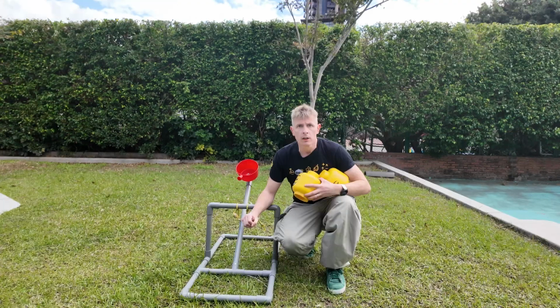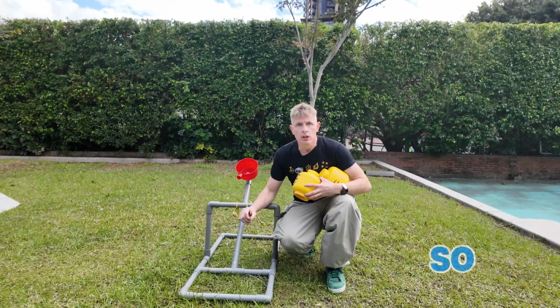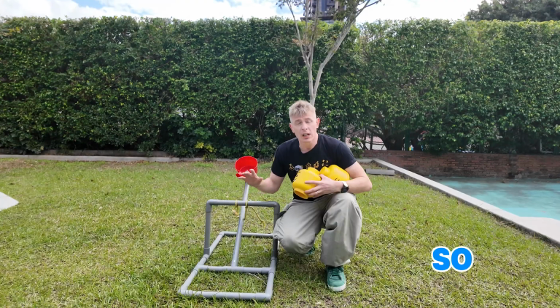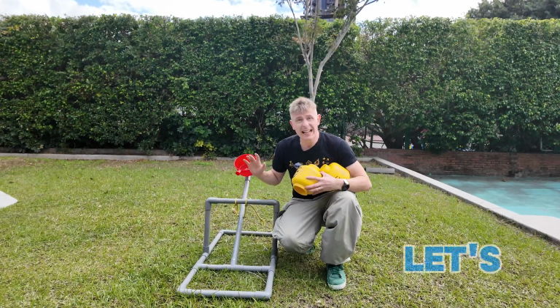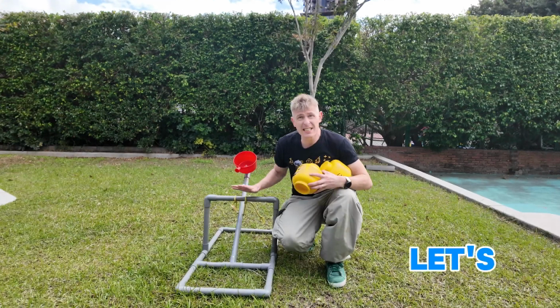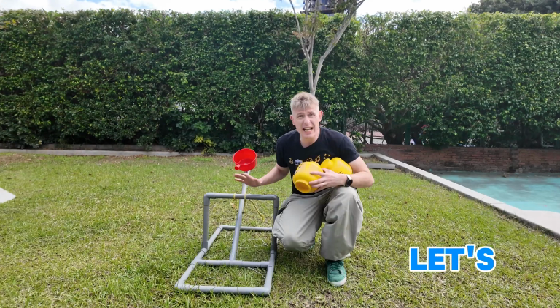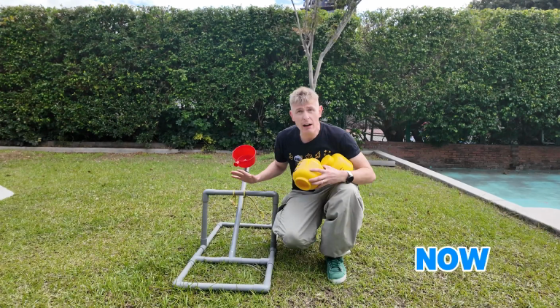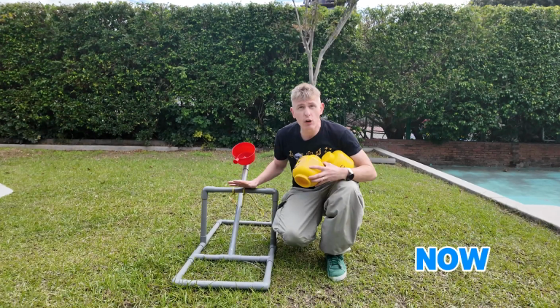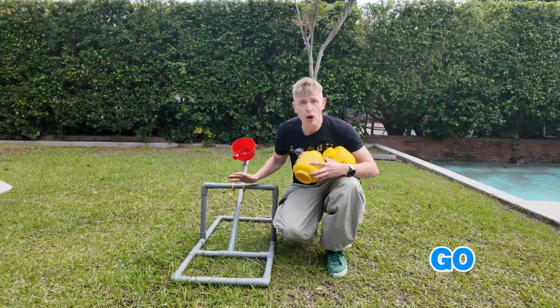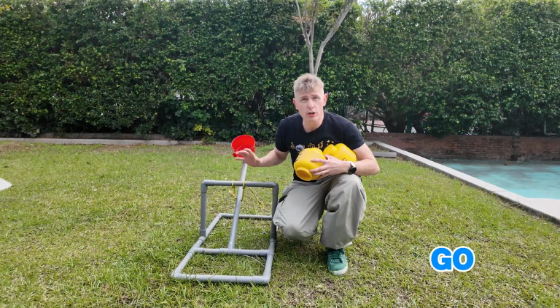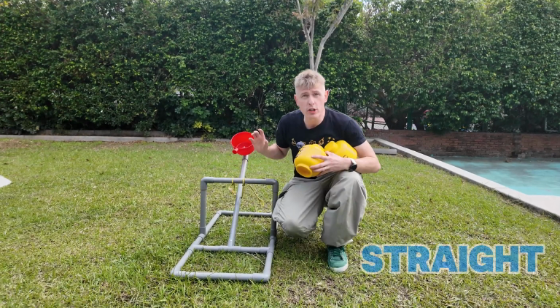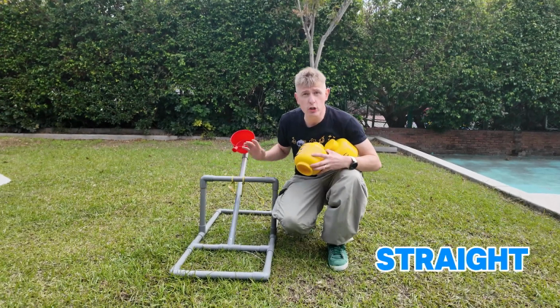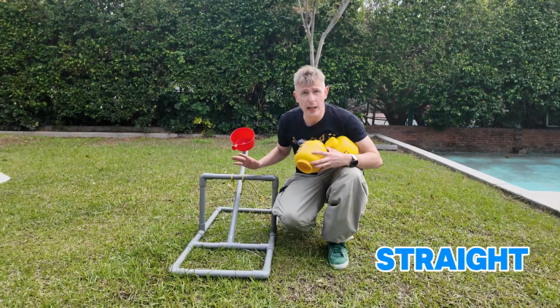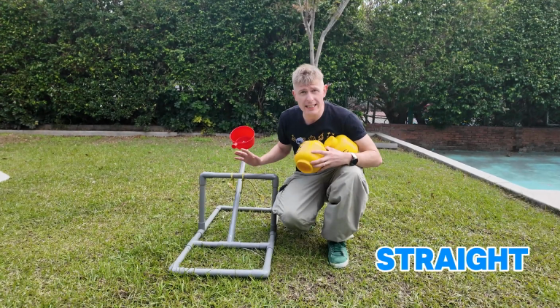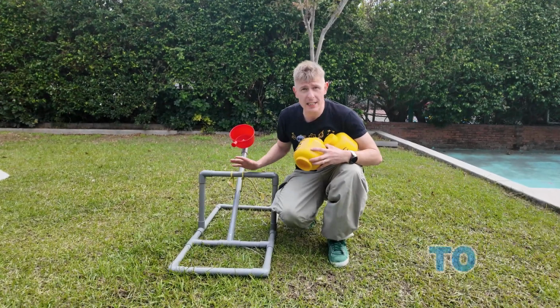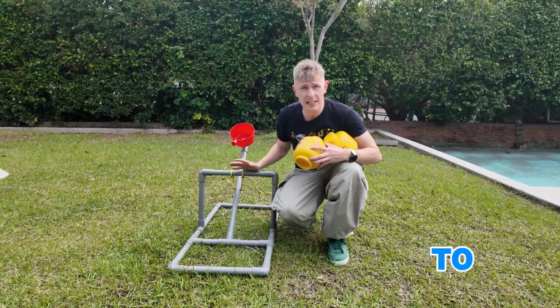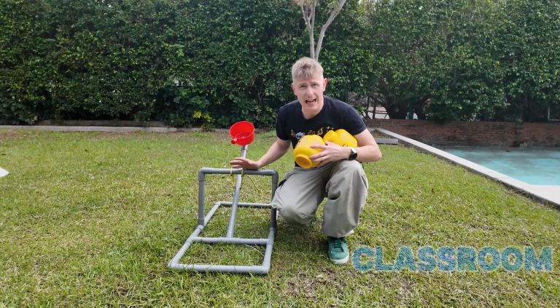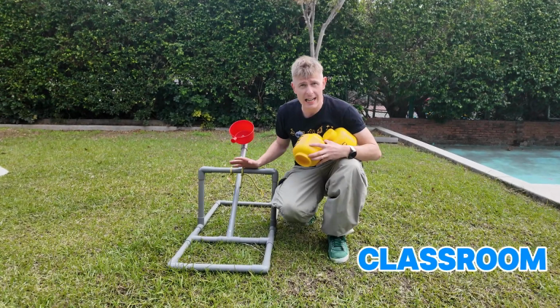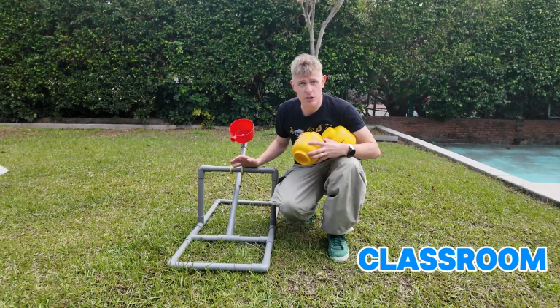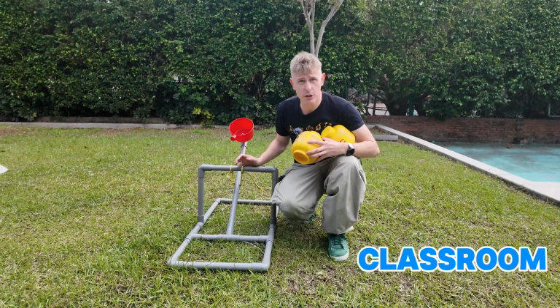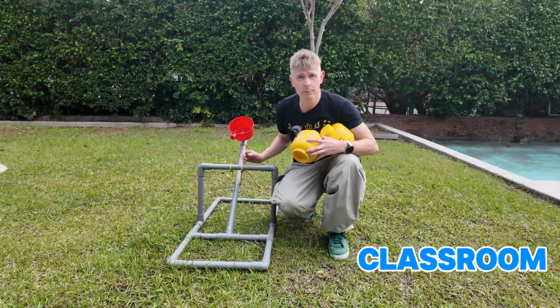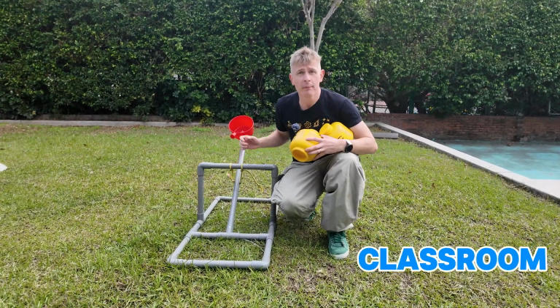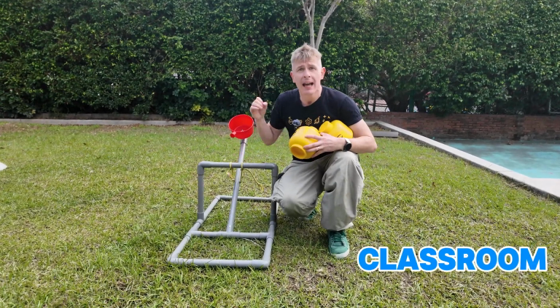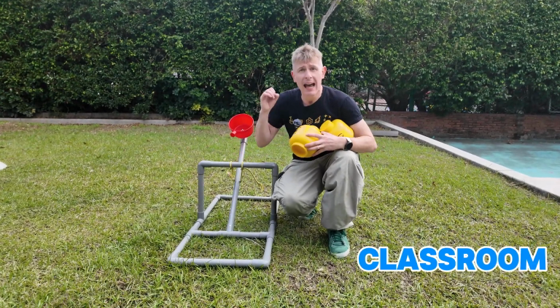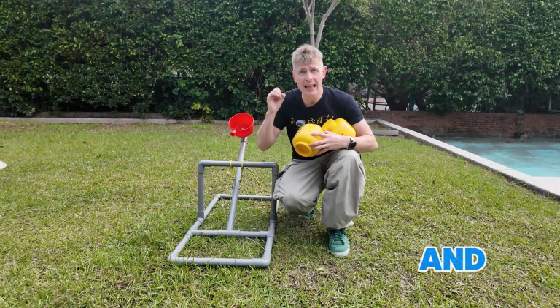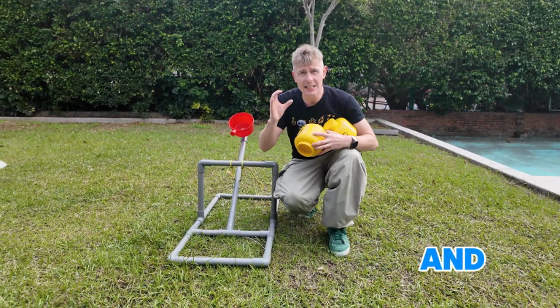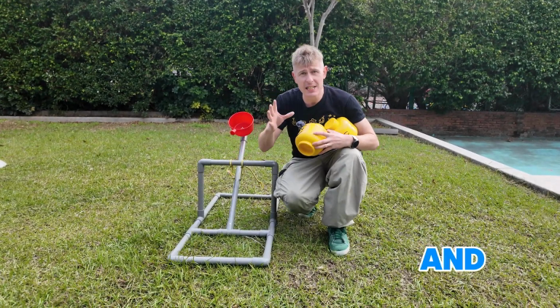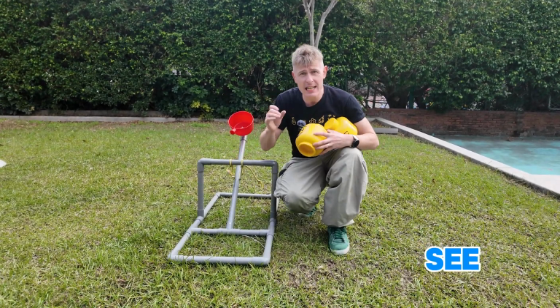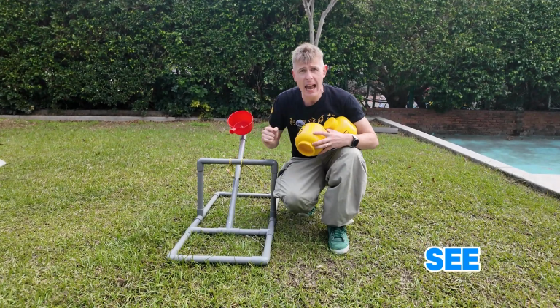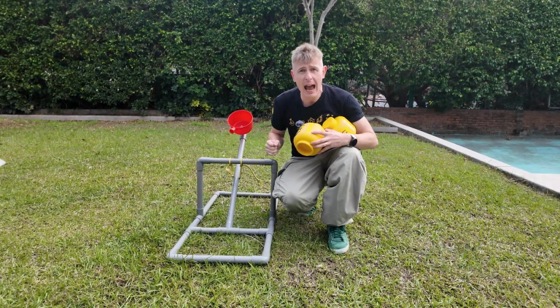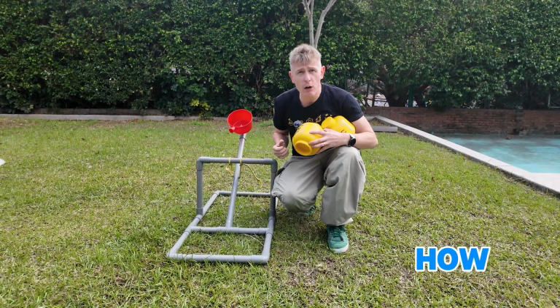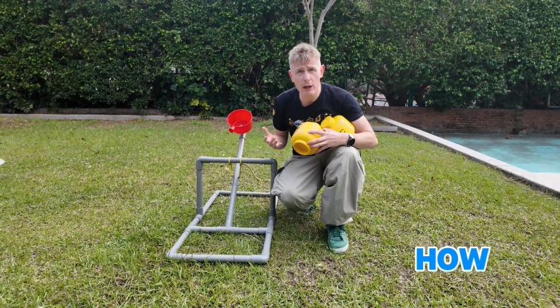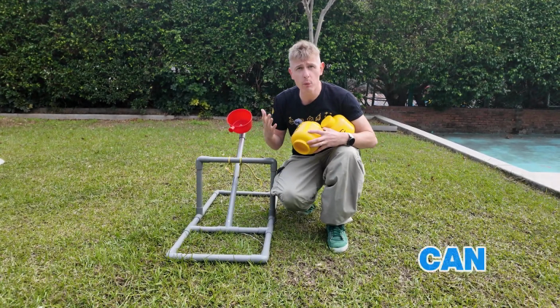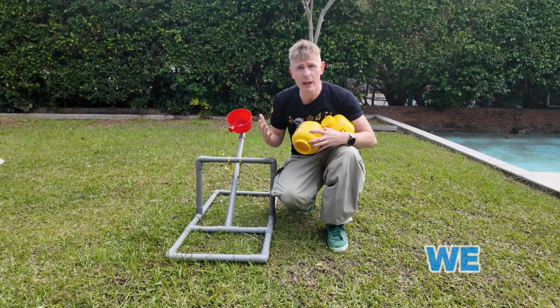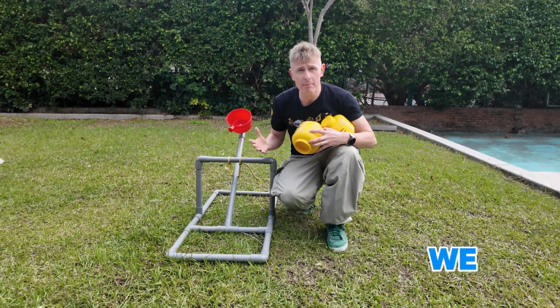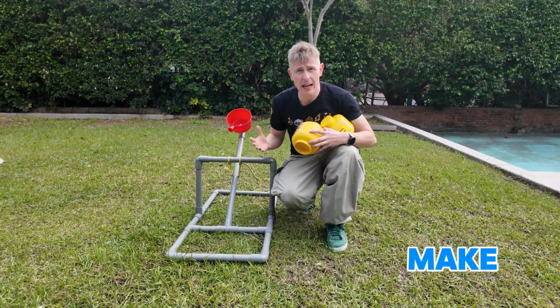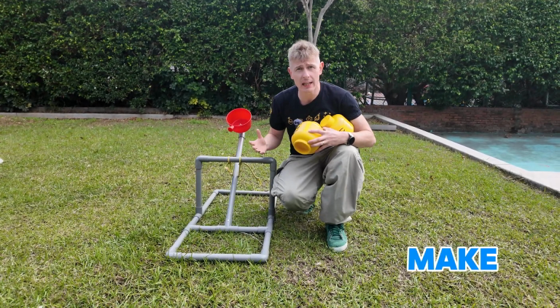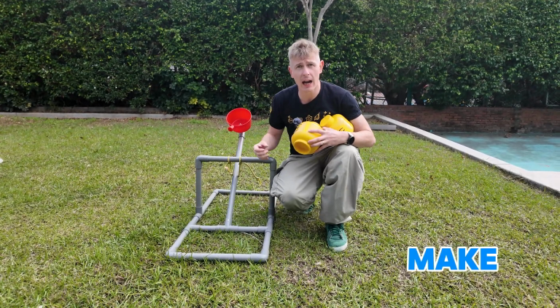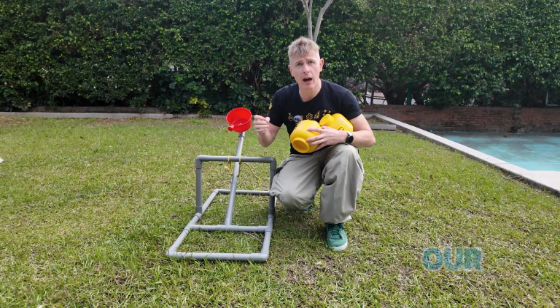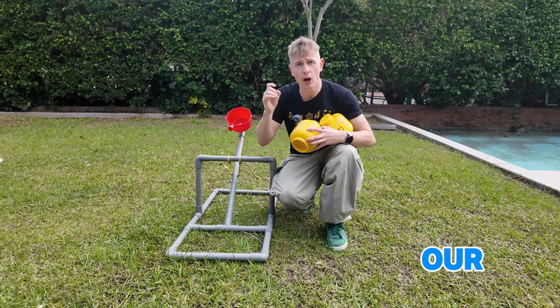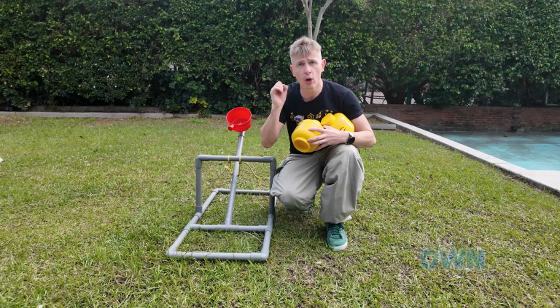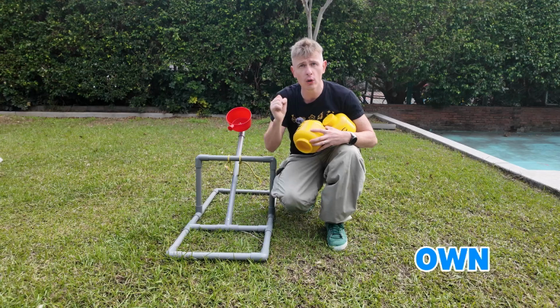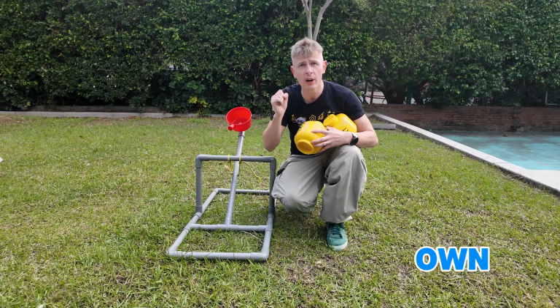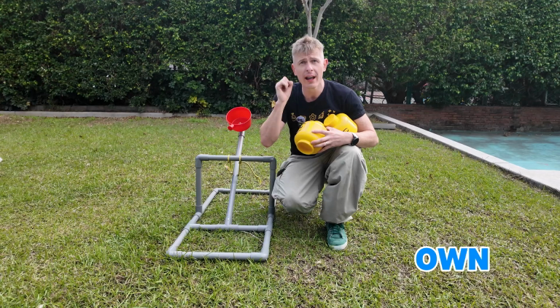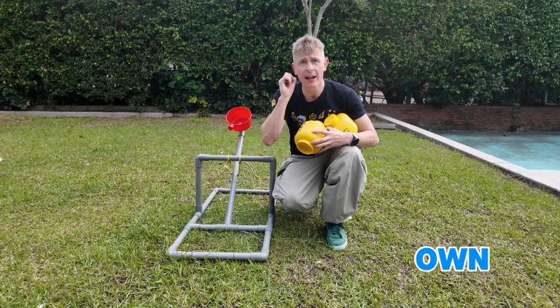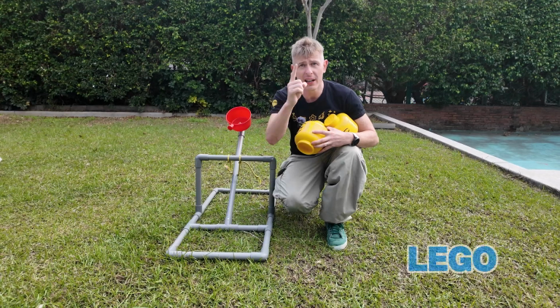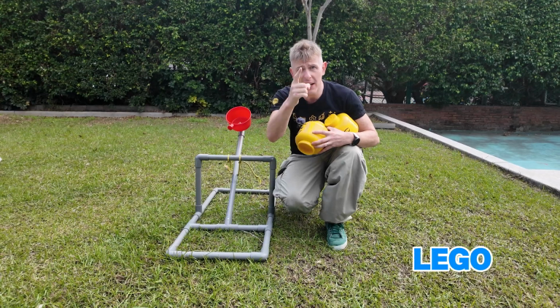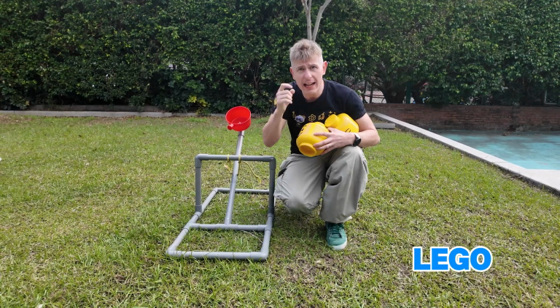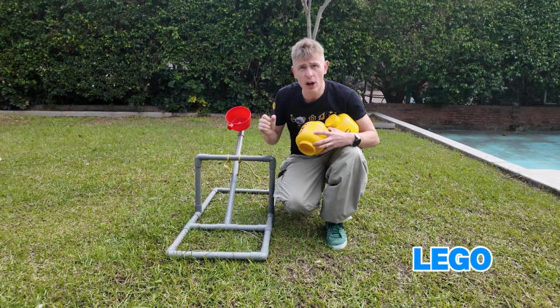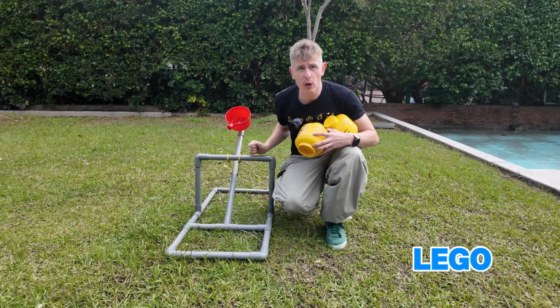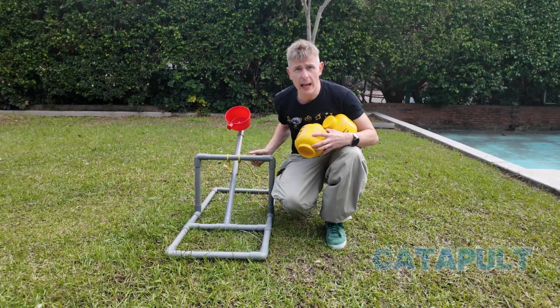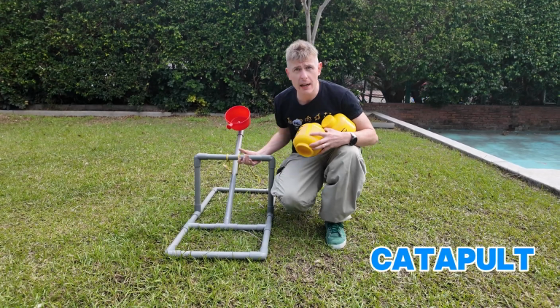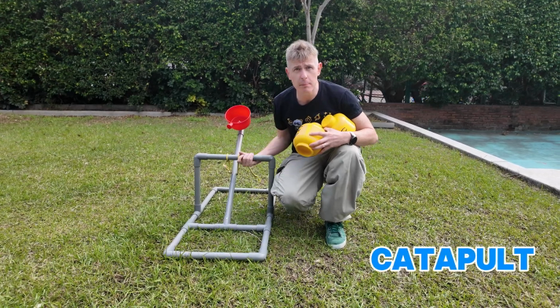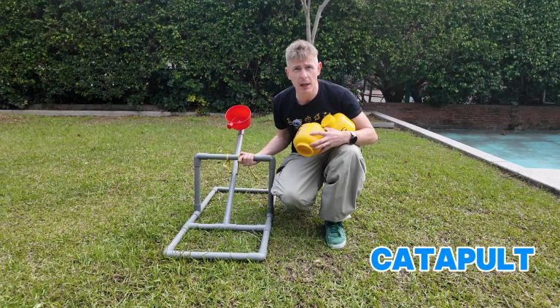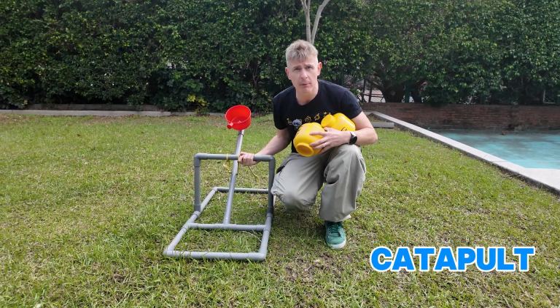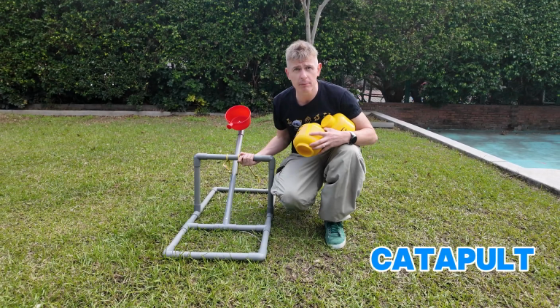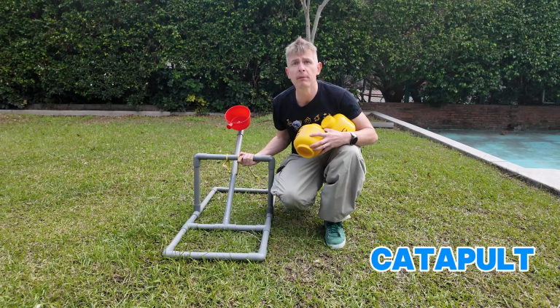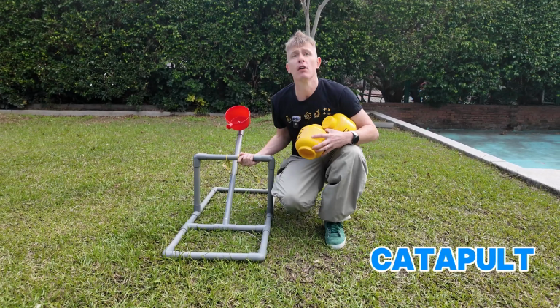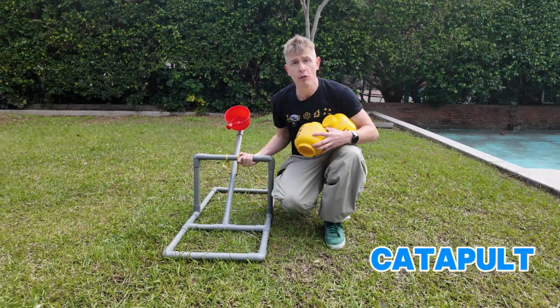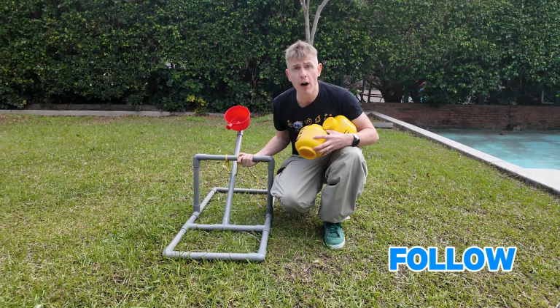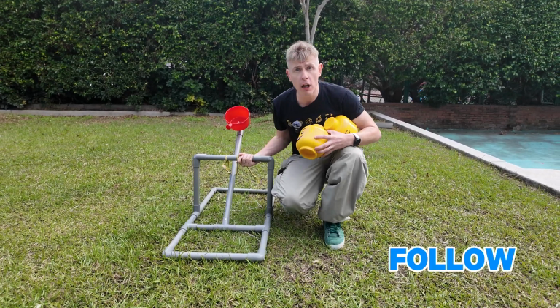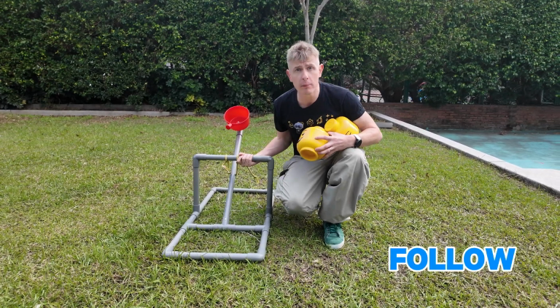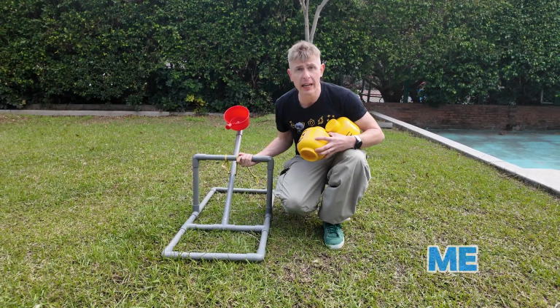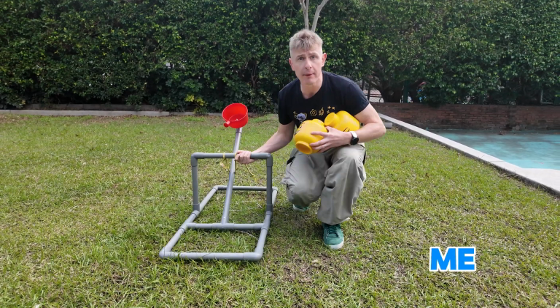So let's now go straight to the classroom and see how we can make our own Lego catapult. Follow me.